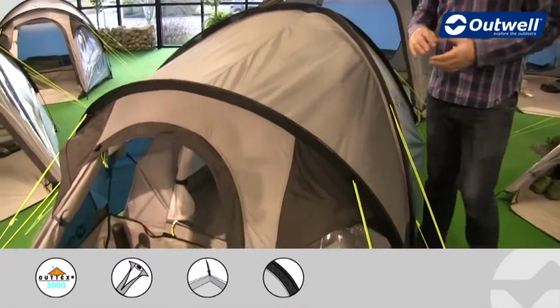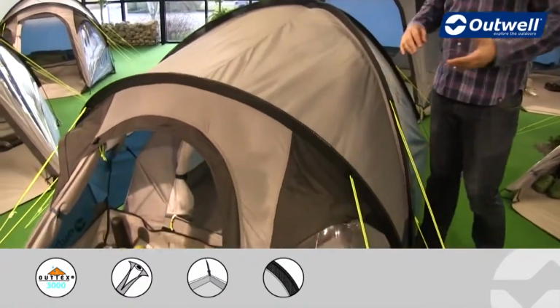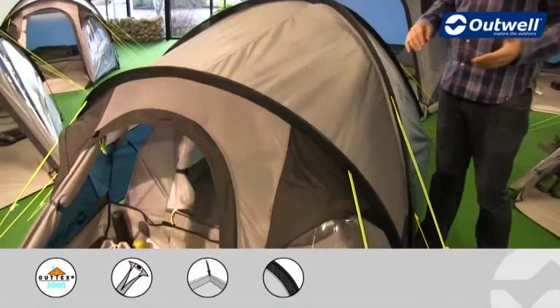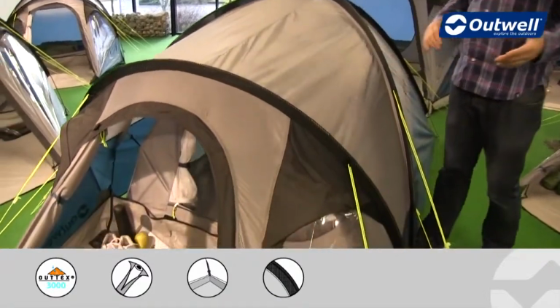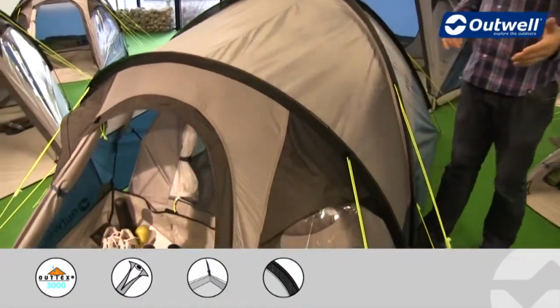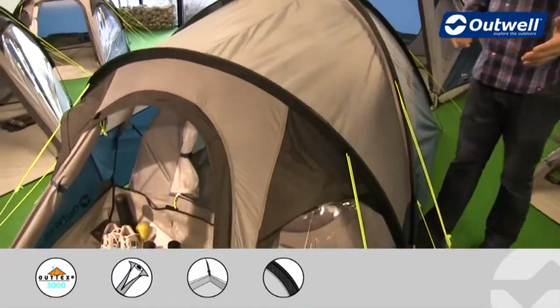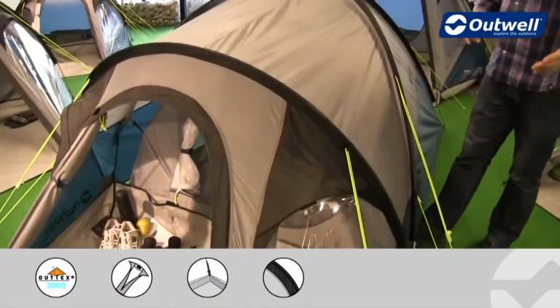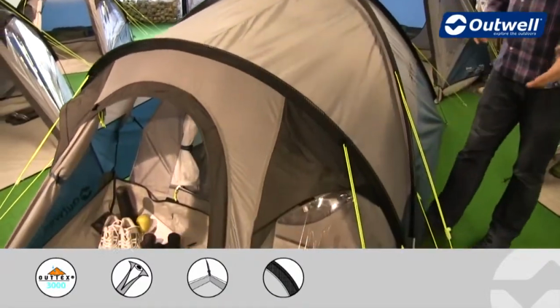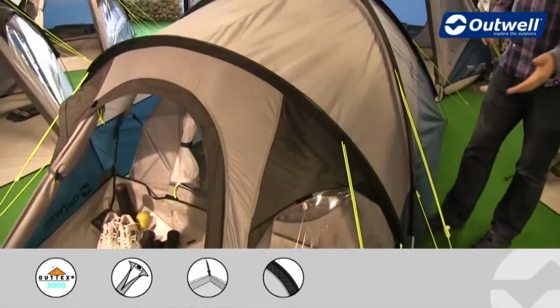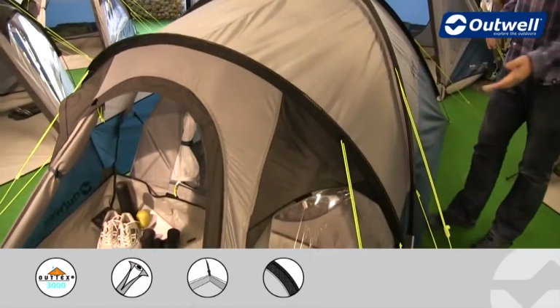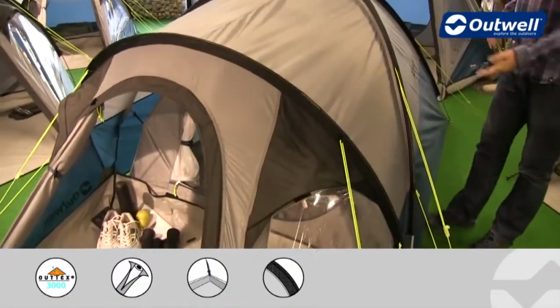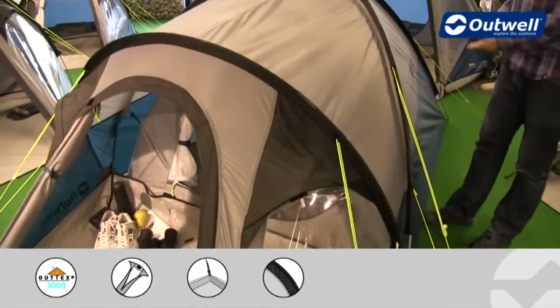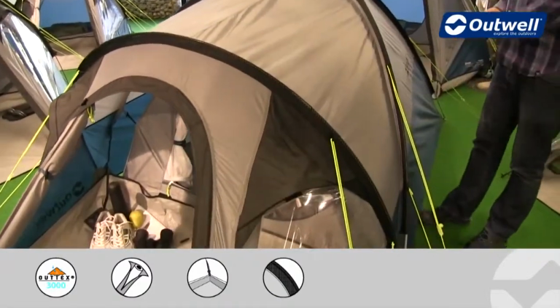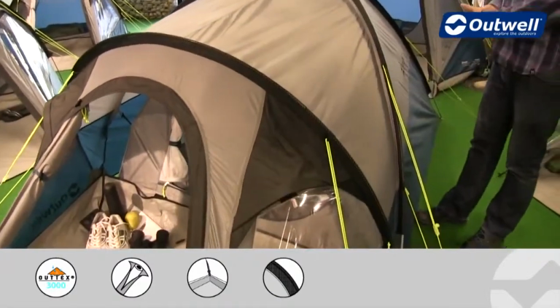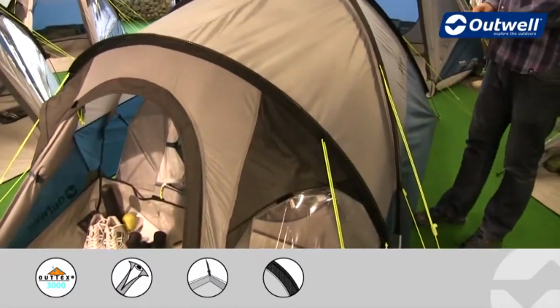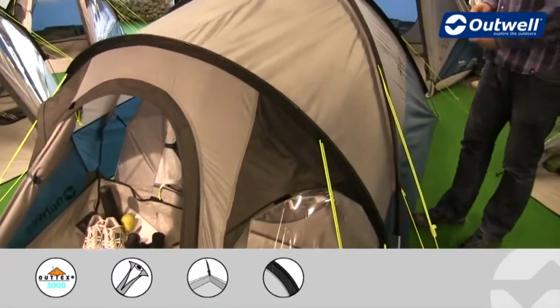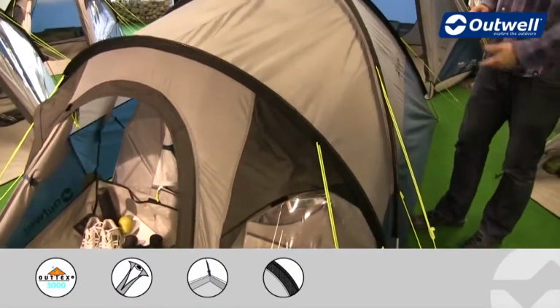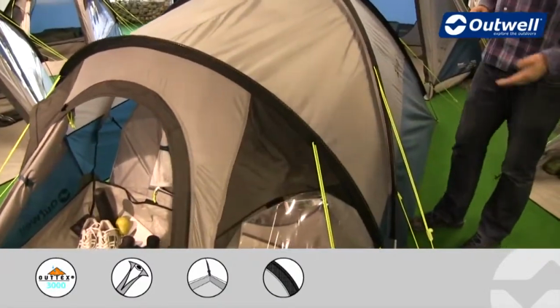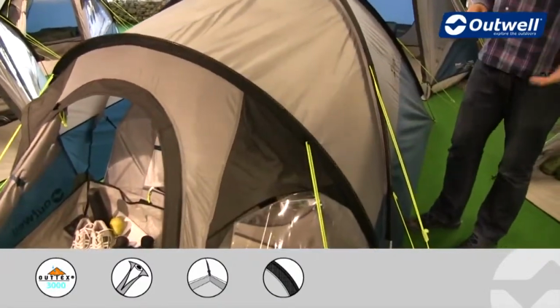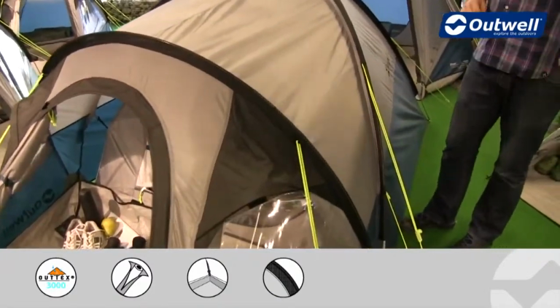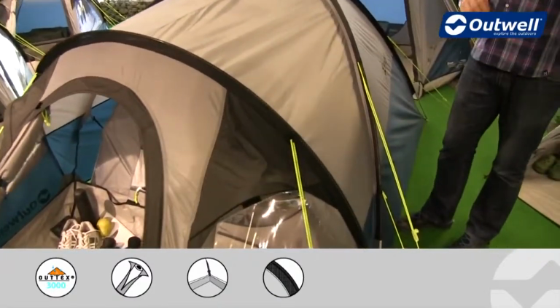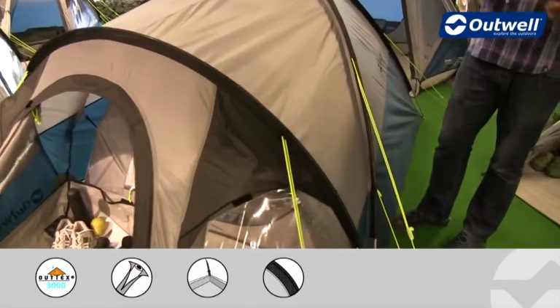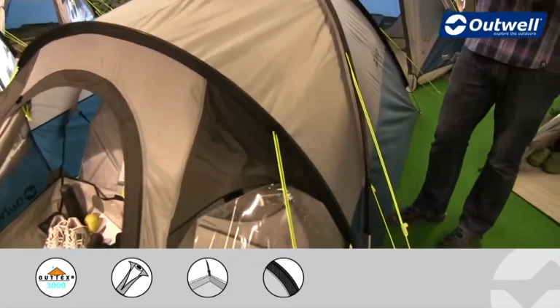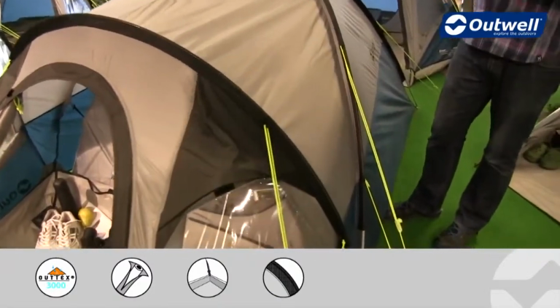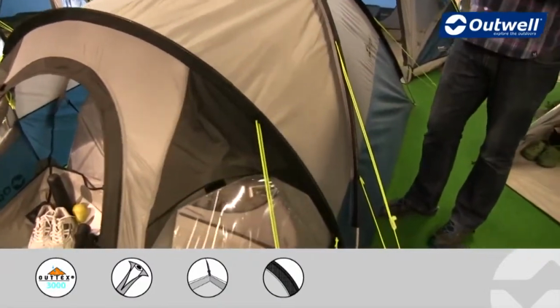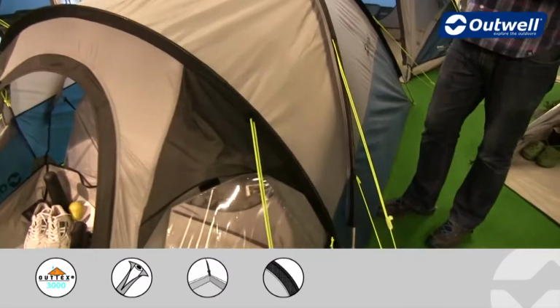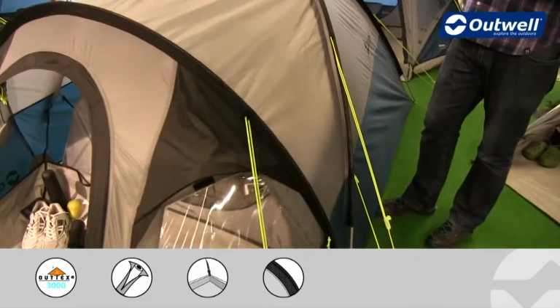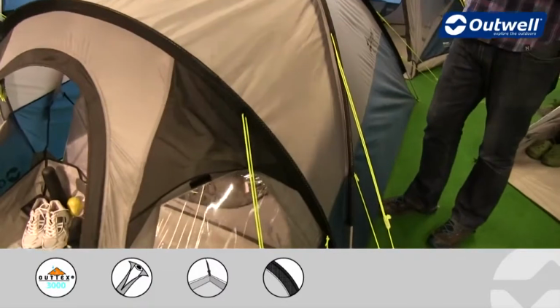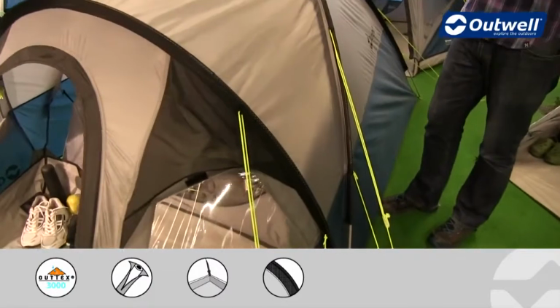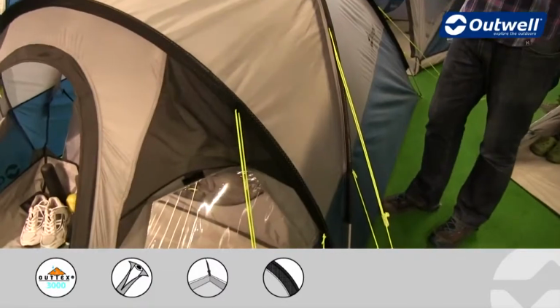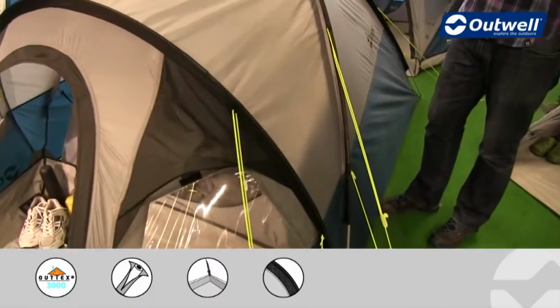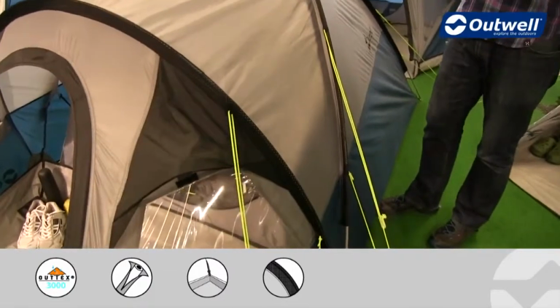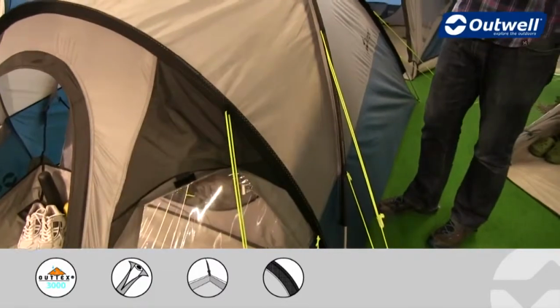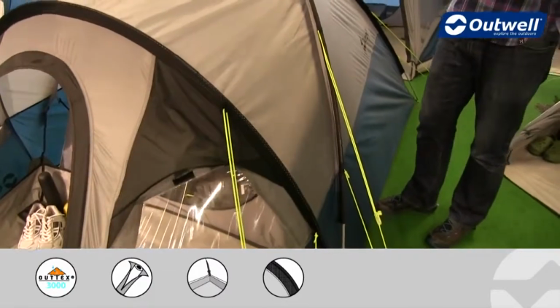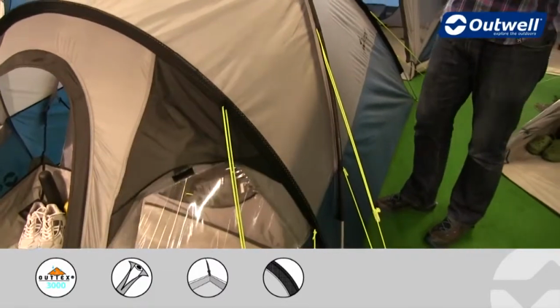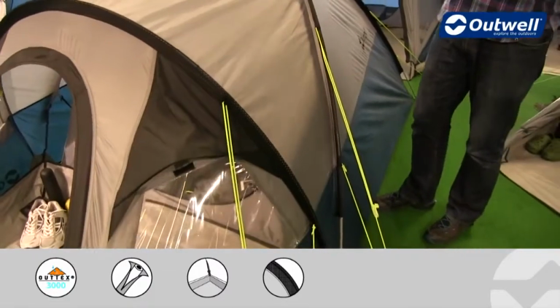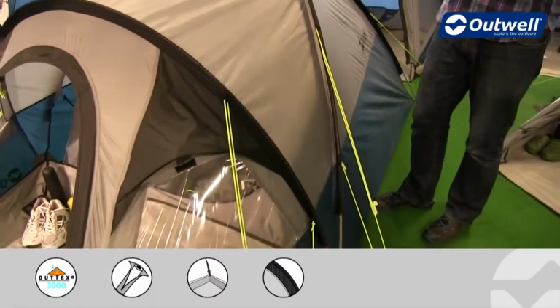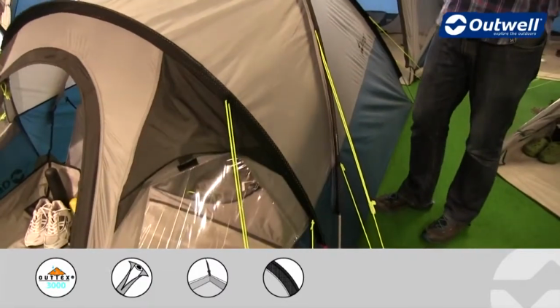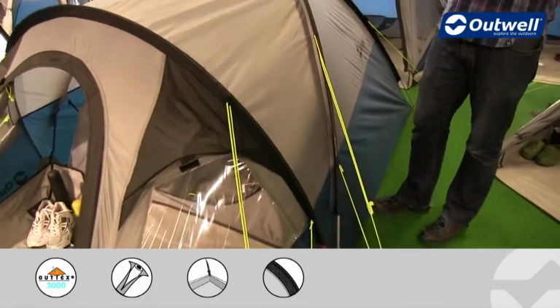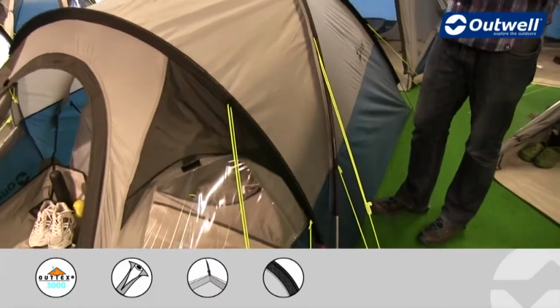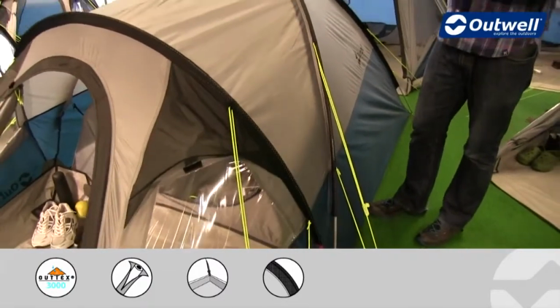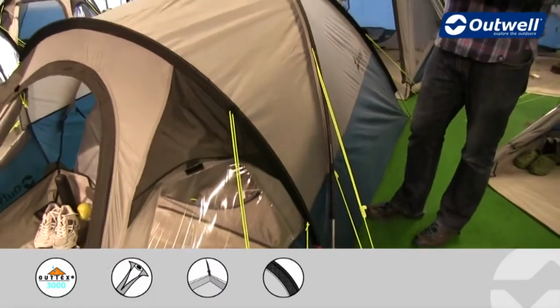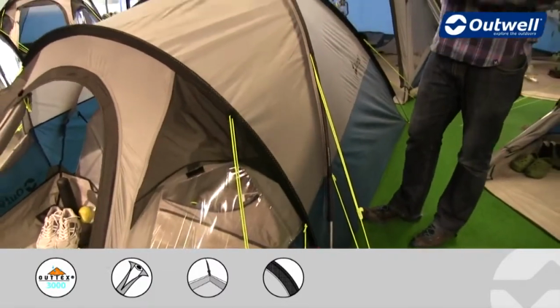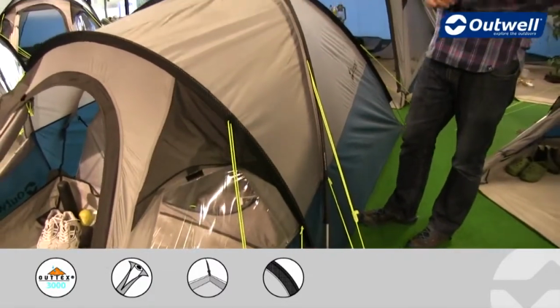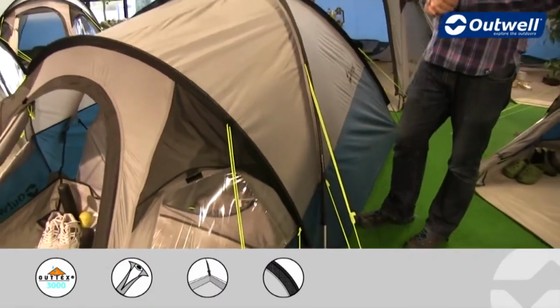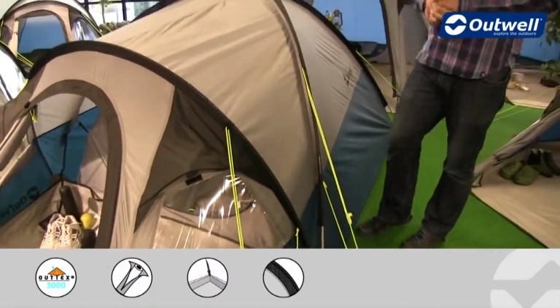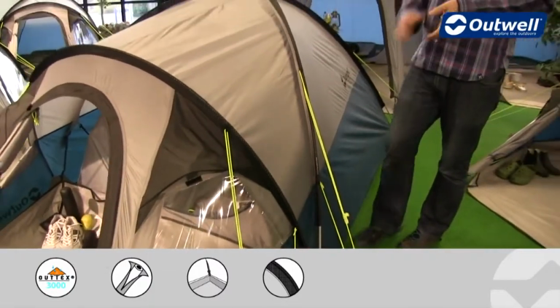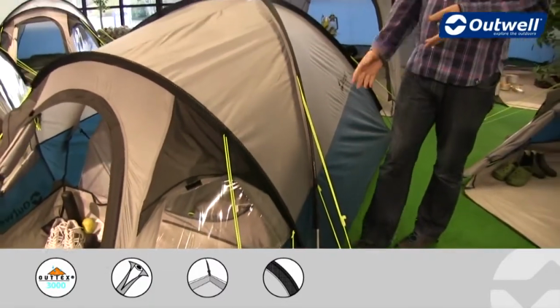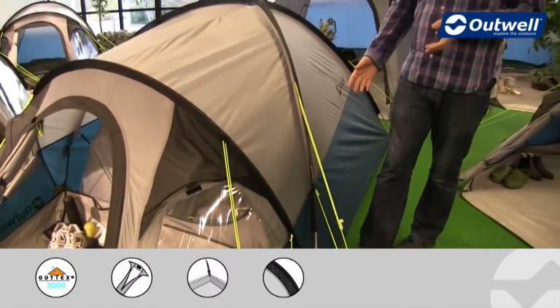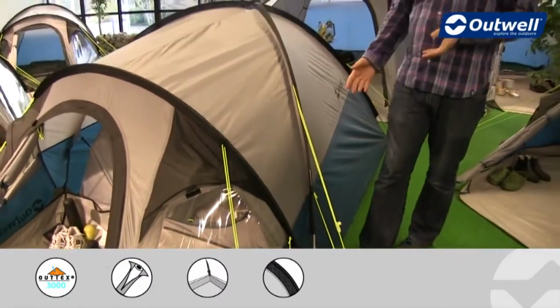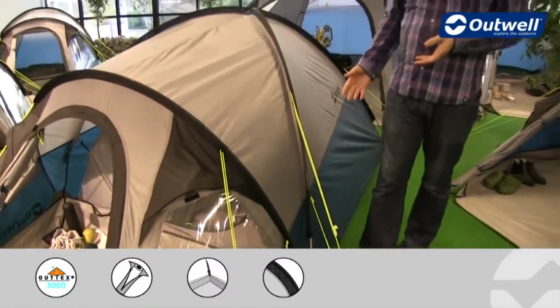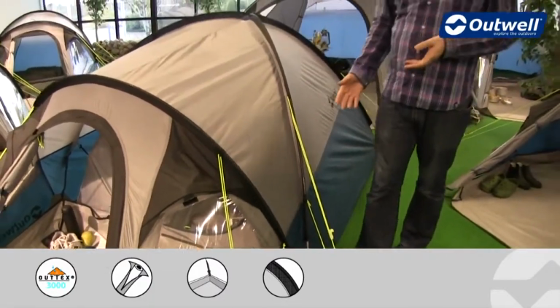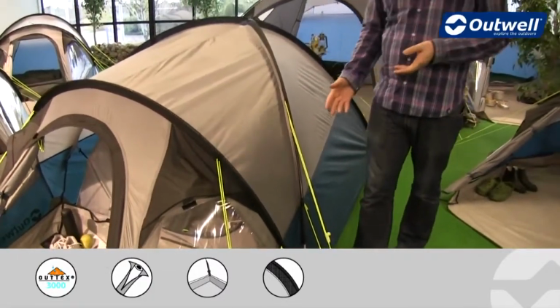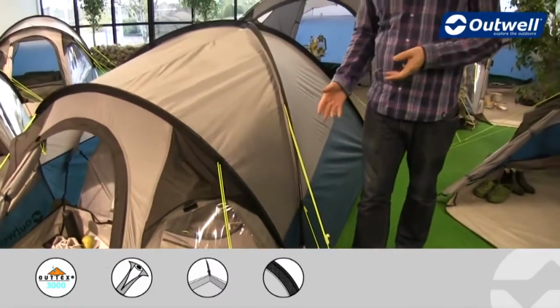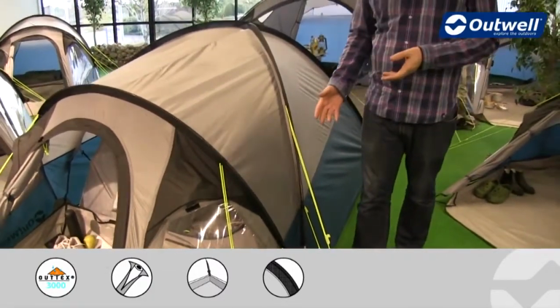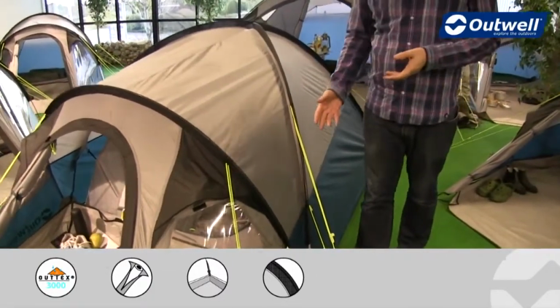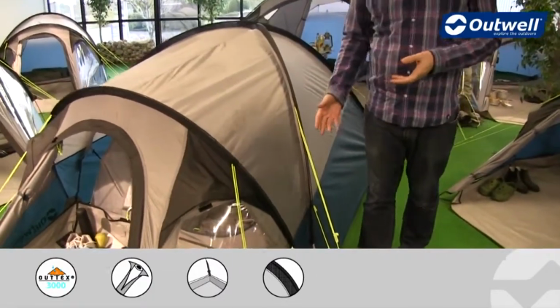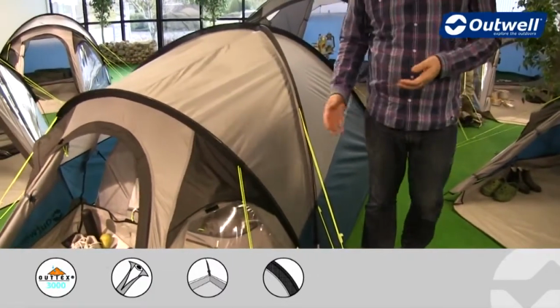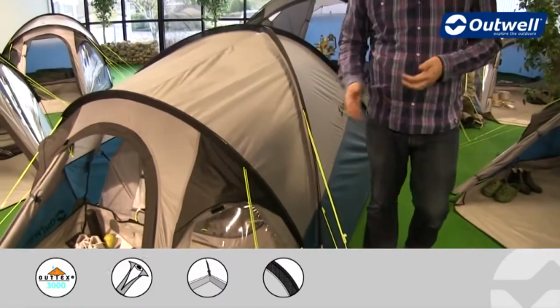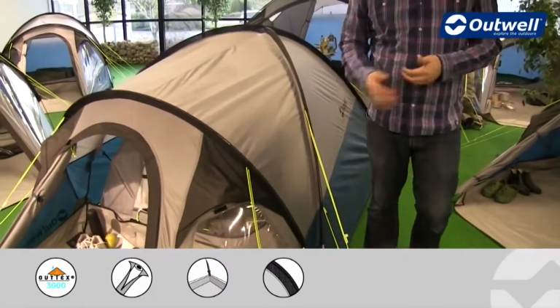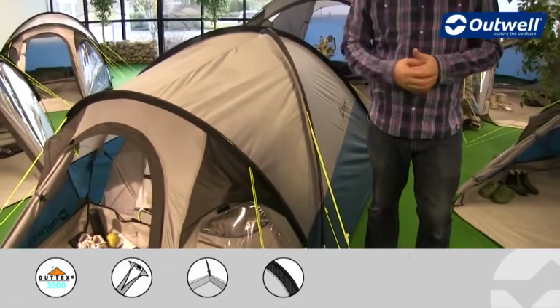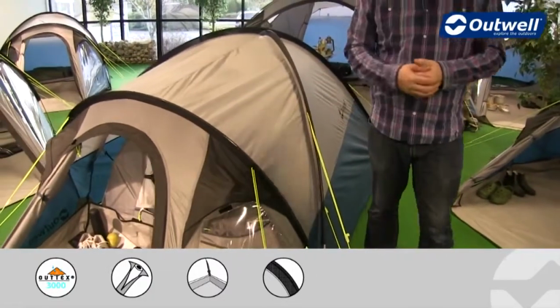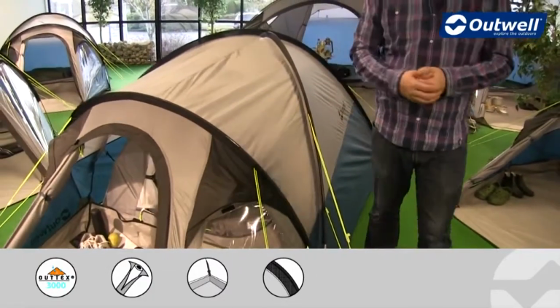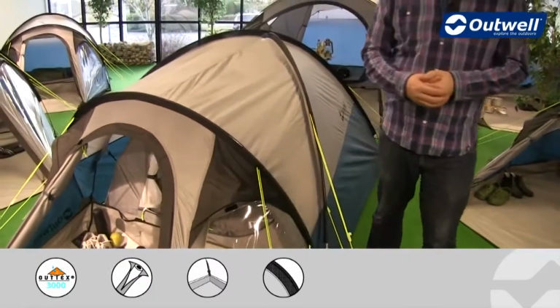We use our luminous guylines all the way around the outside of the tent here, so hopefully you're not going to trip over these quite as easily when it's dark.